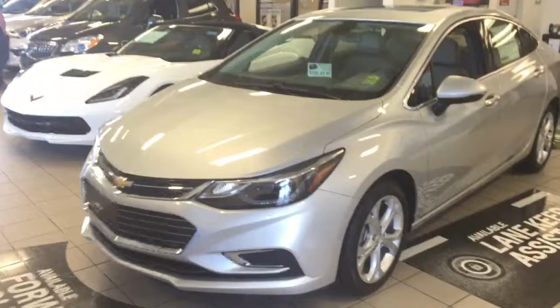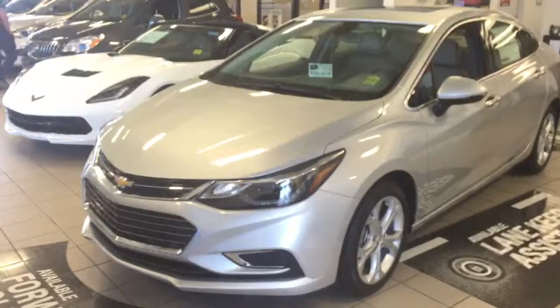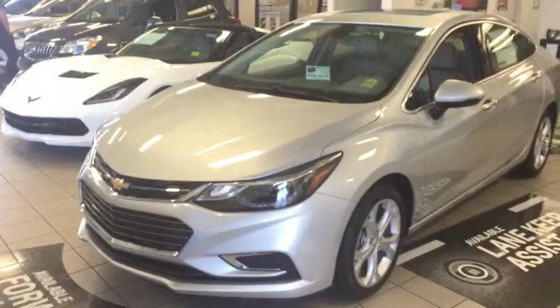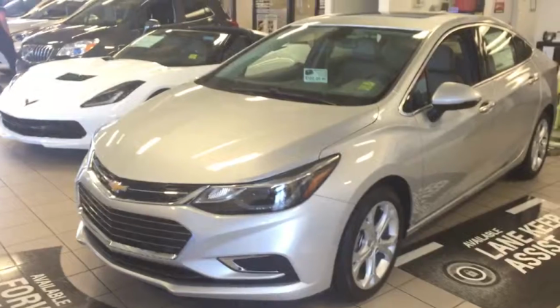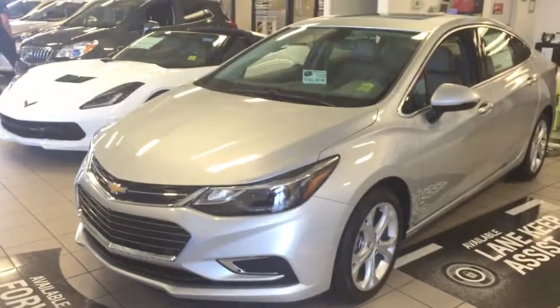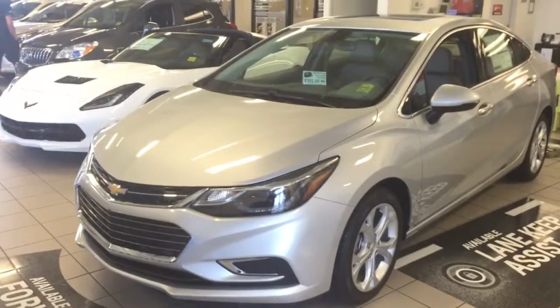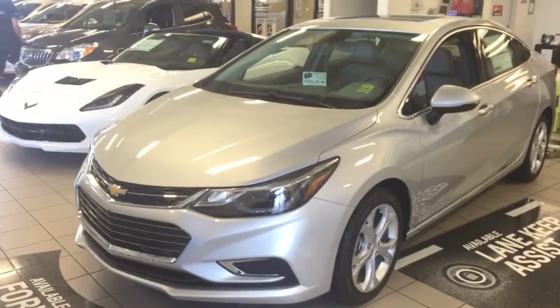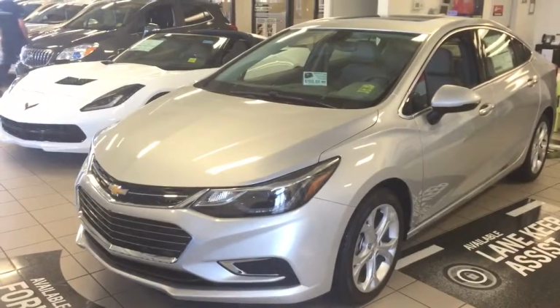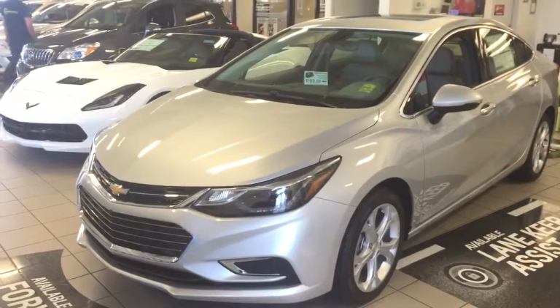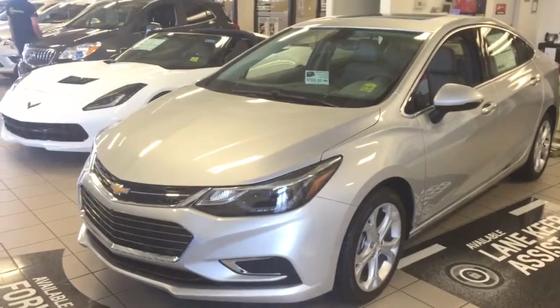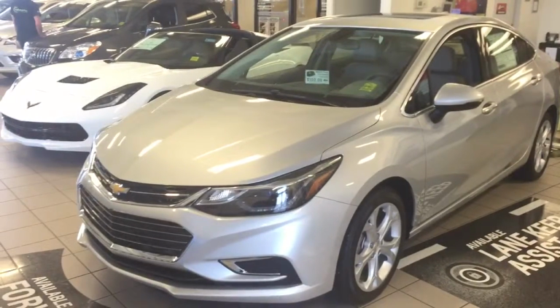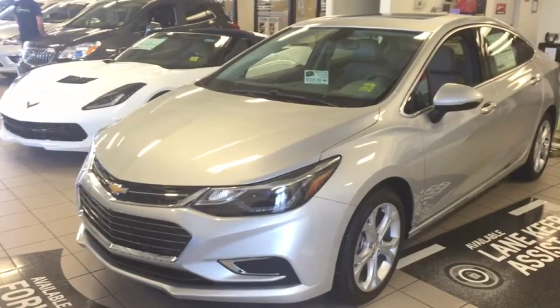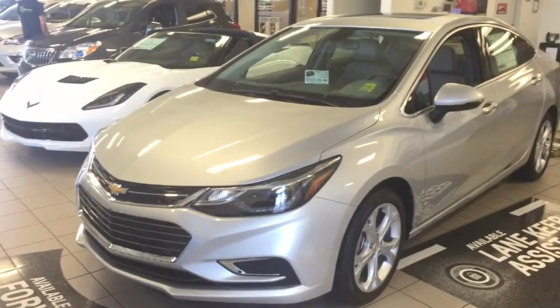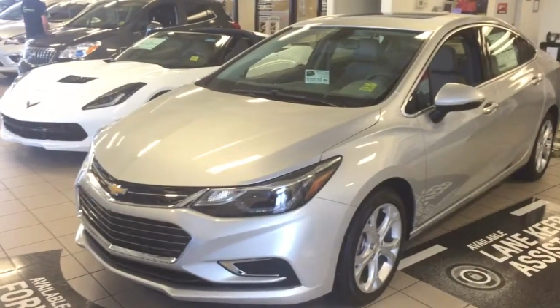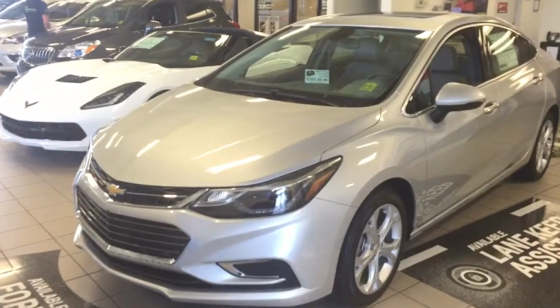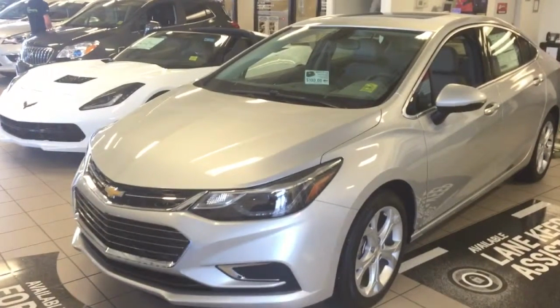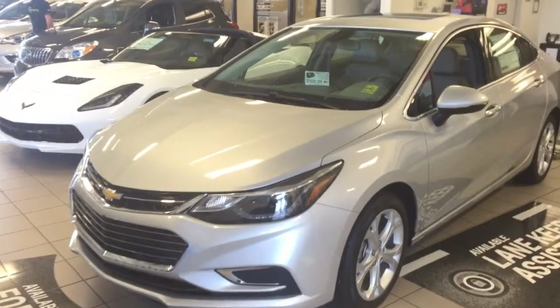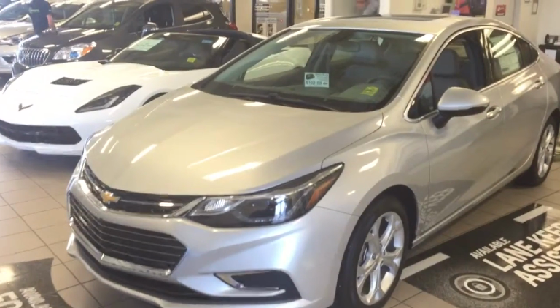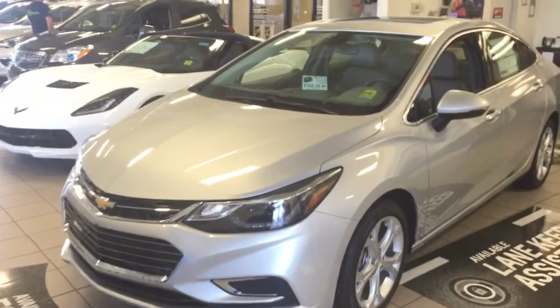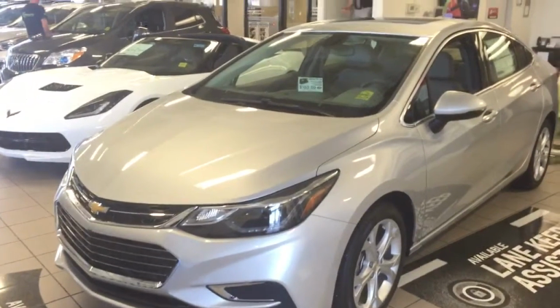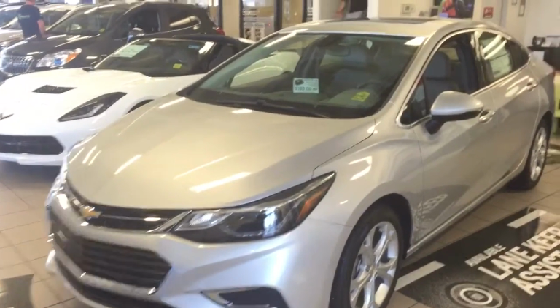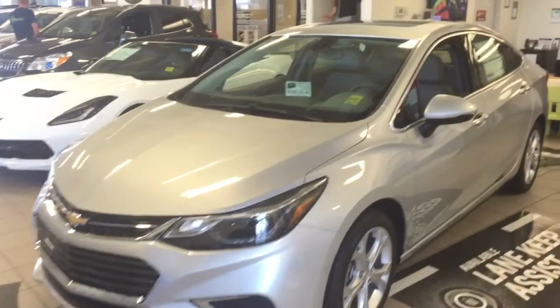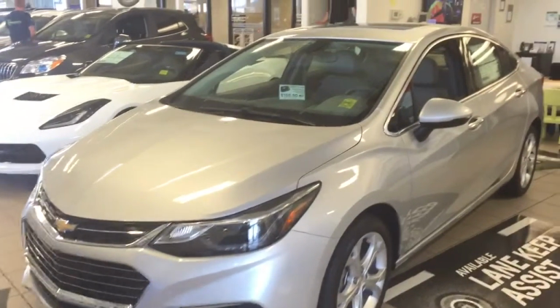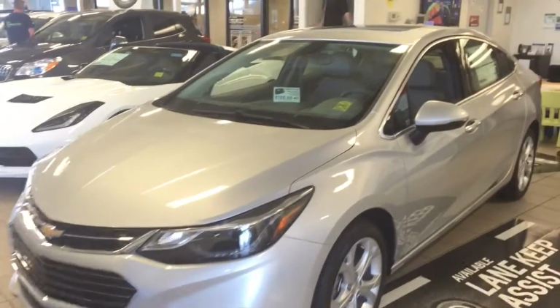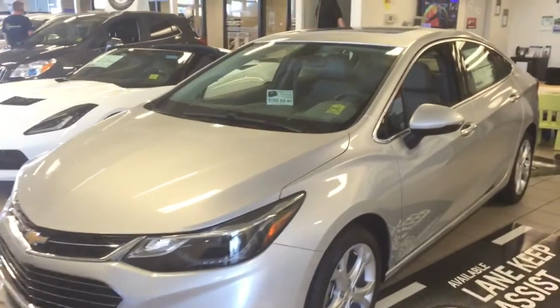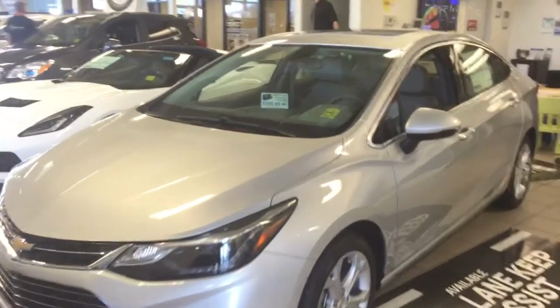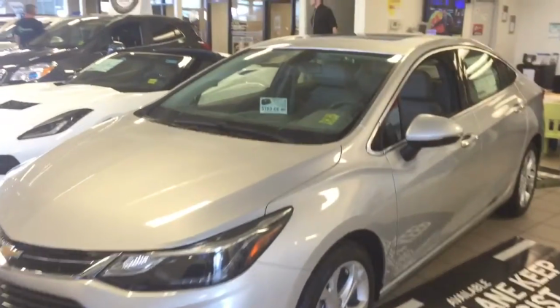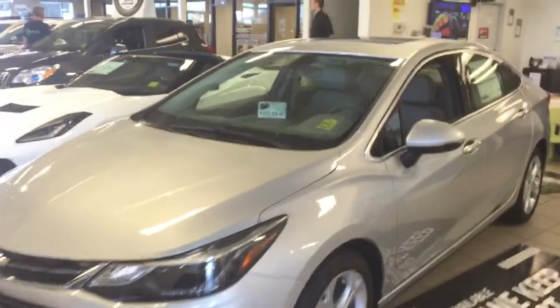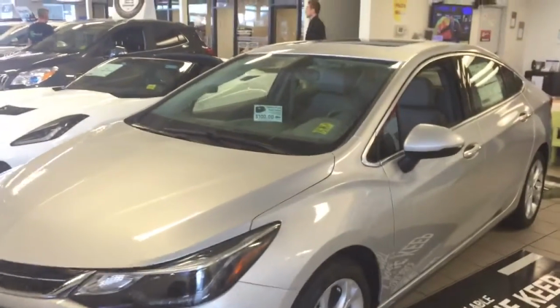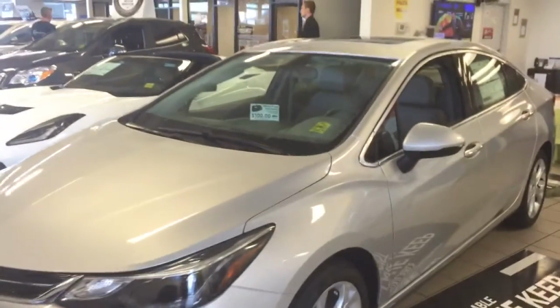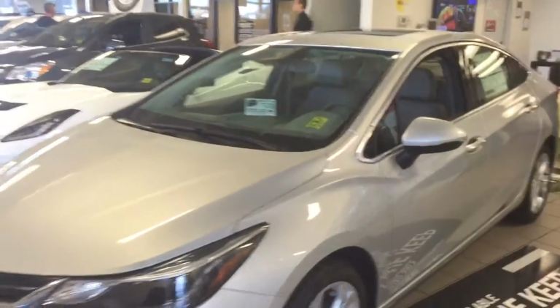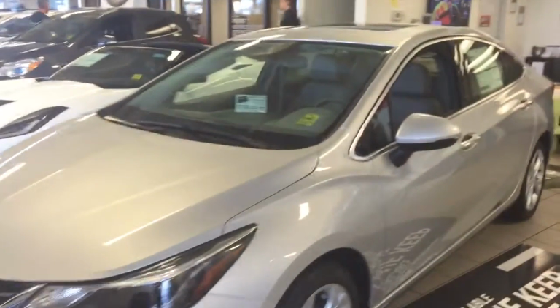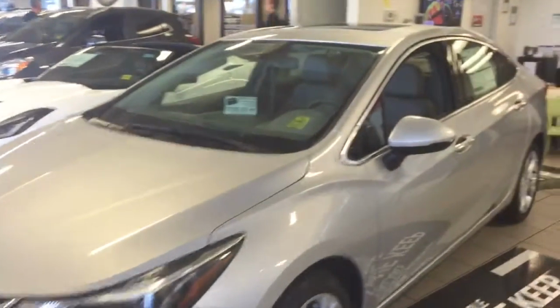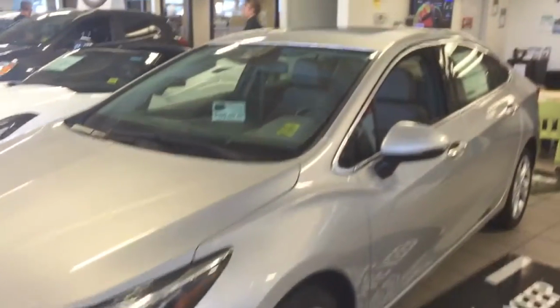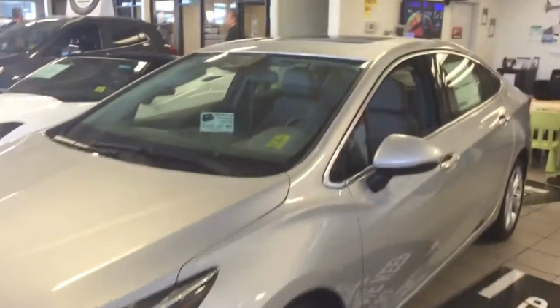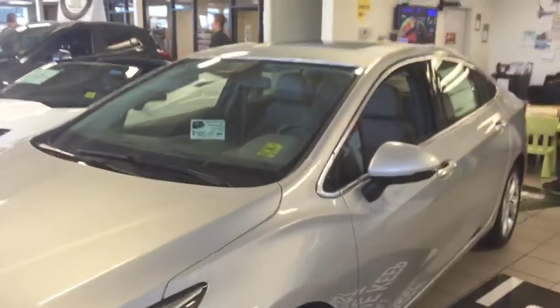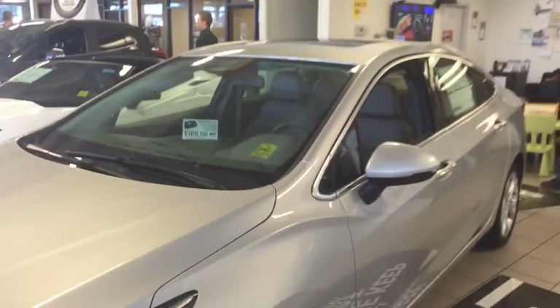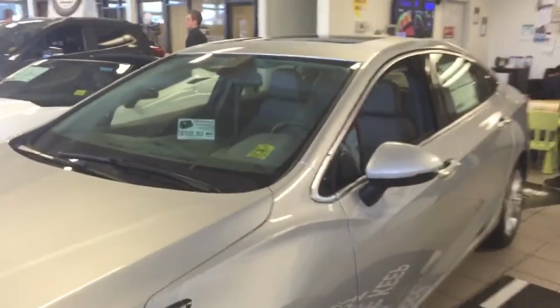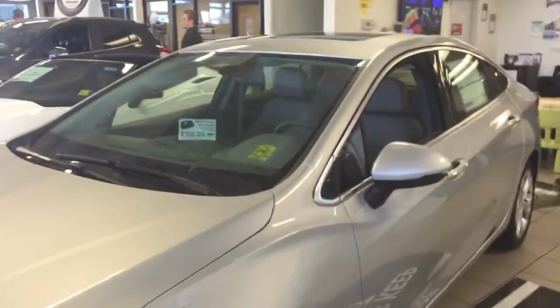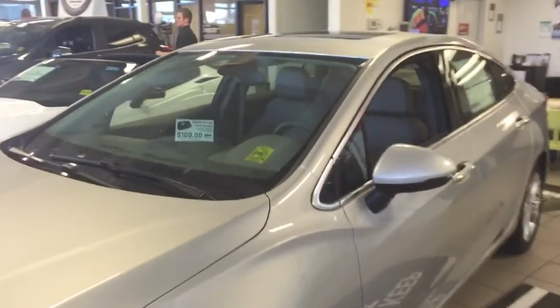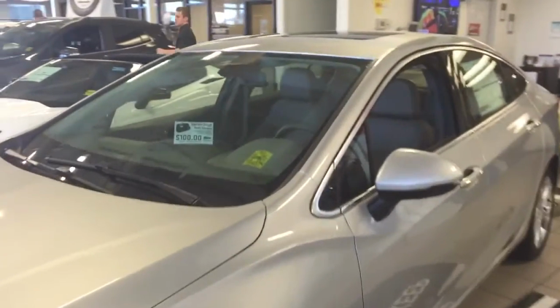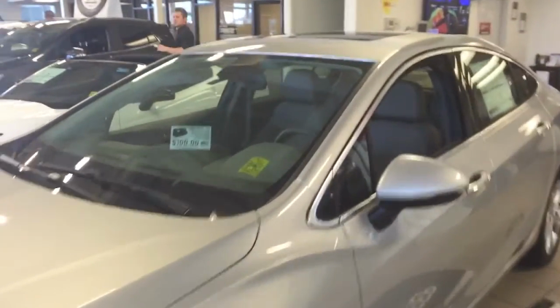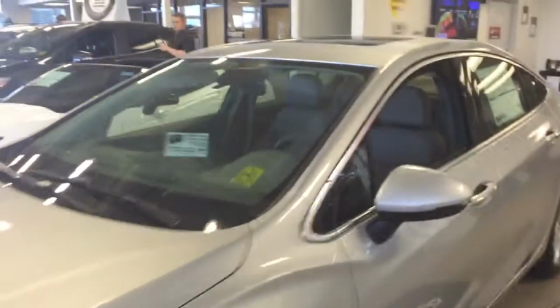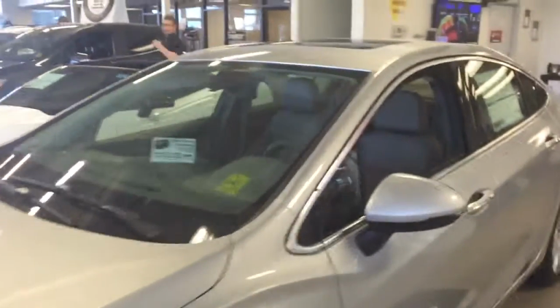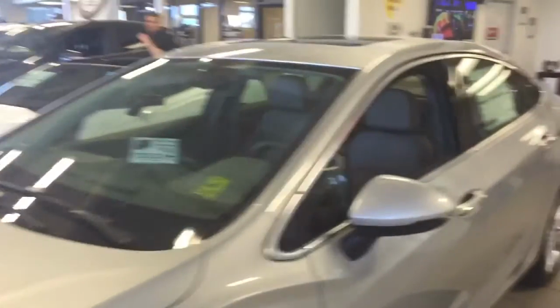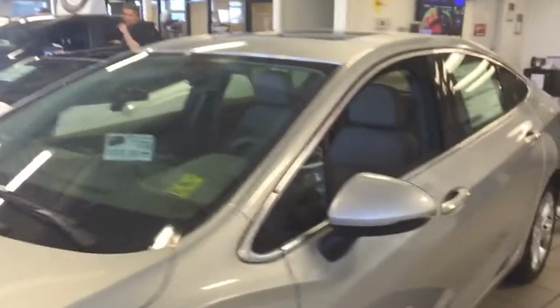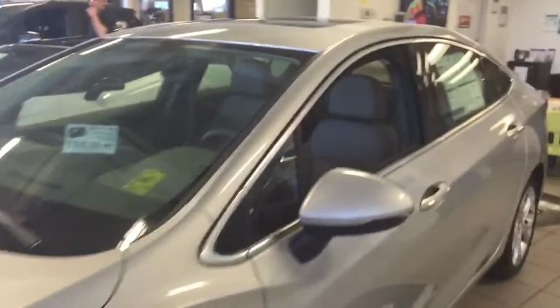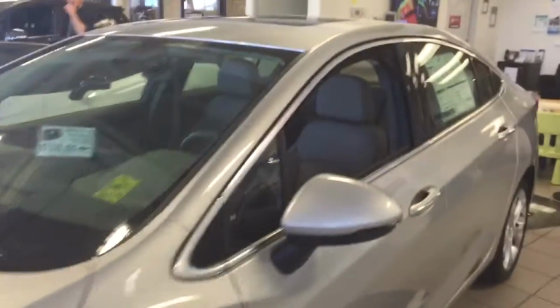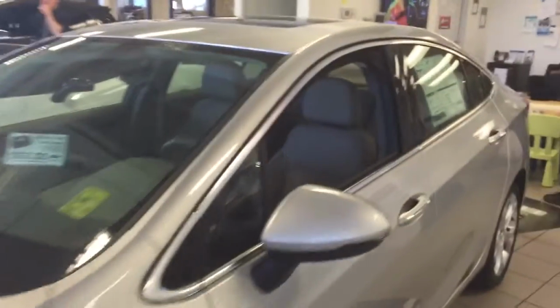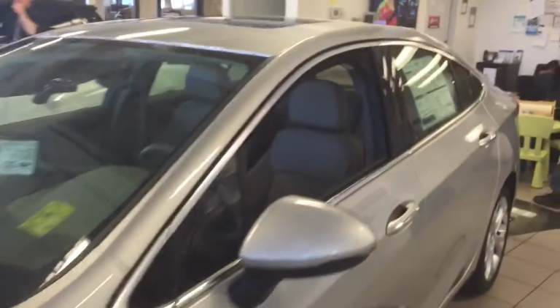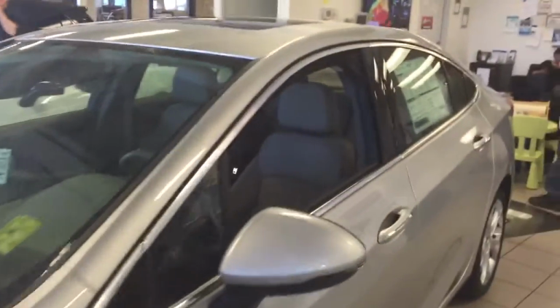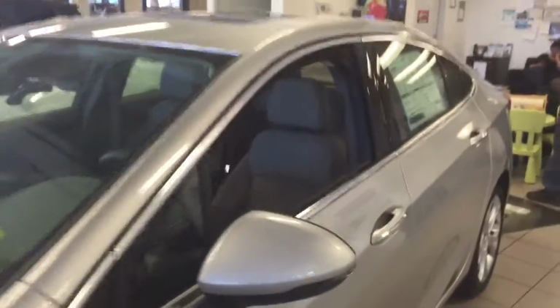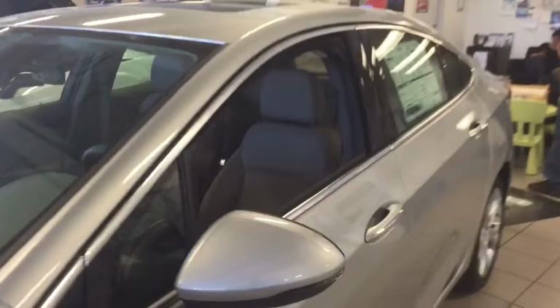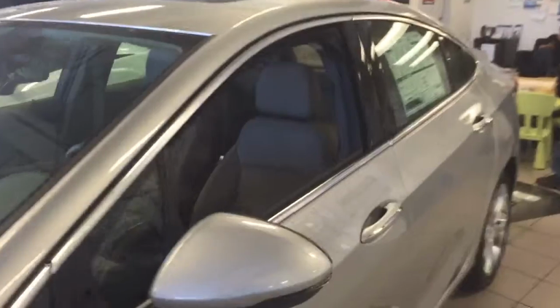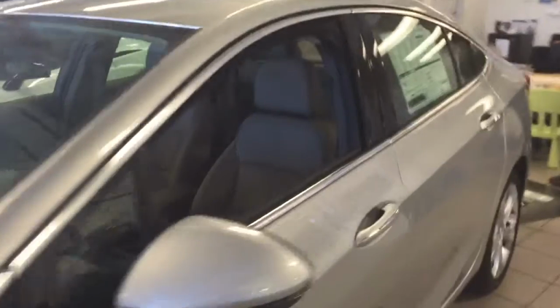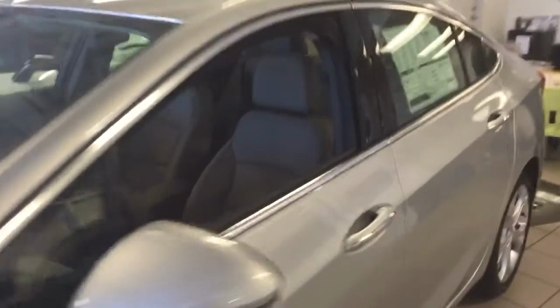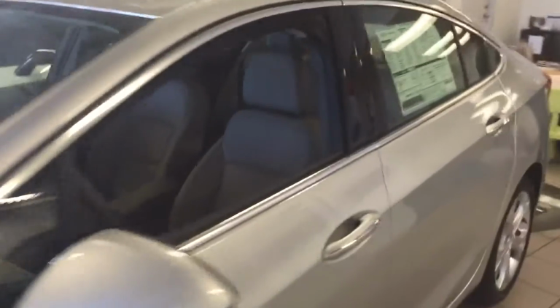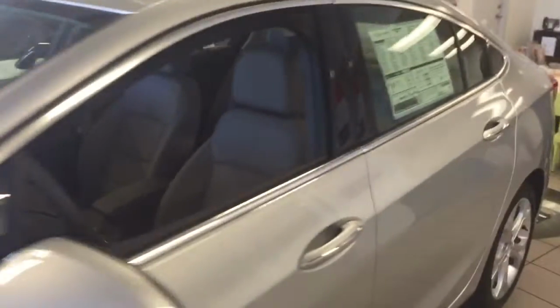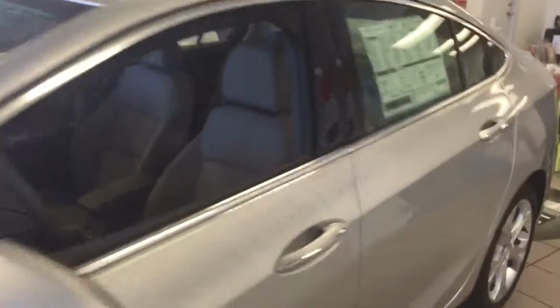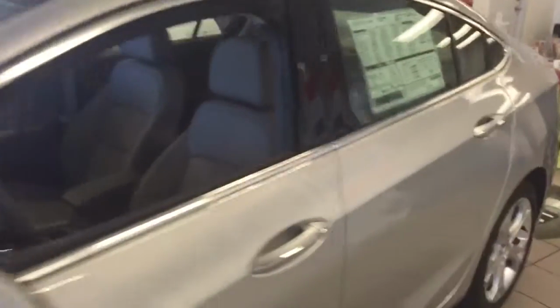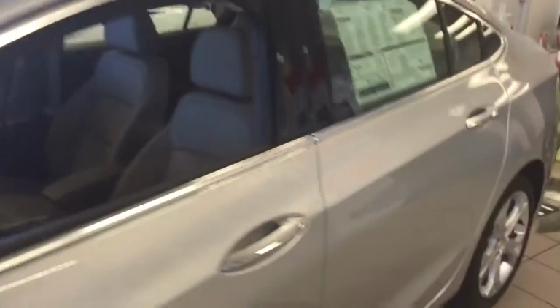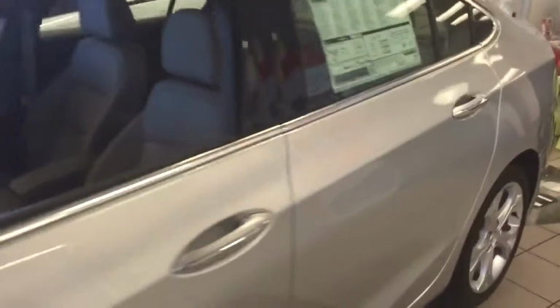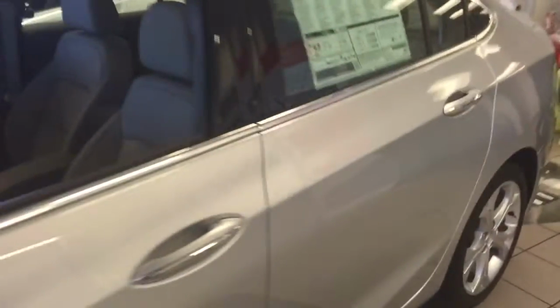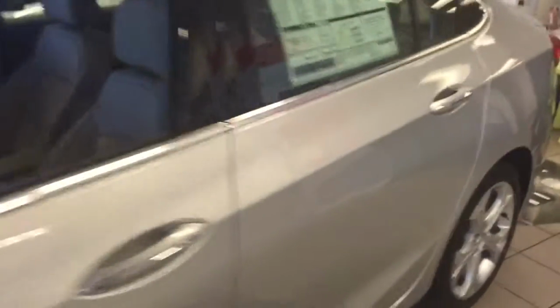Welcome to Davis Chevrolet. This is an all-new 2016 Chevrolet Cruze in the color silver.